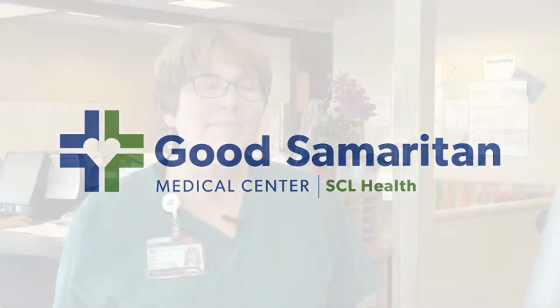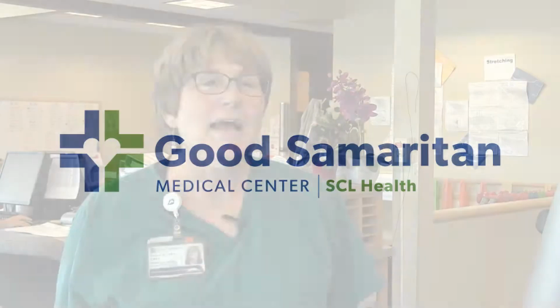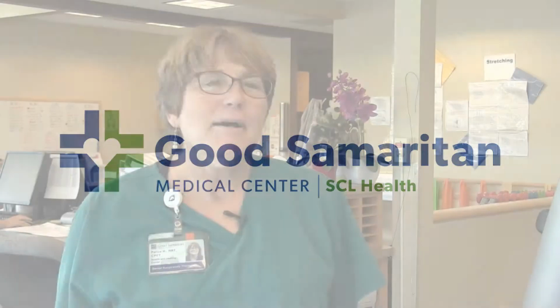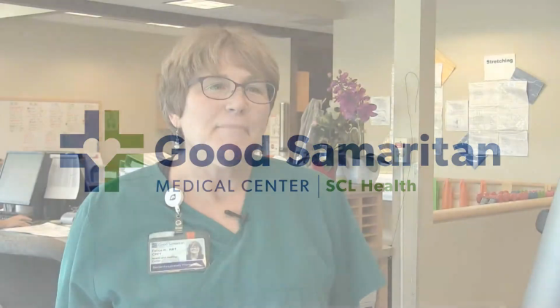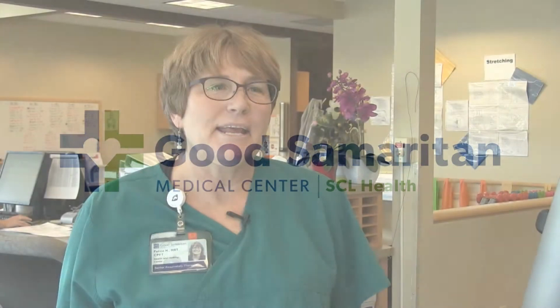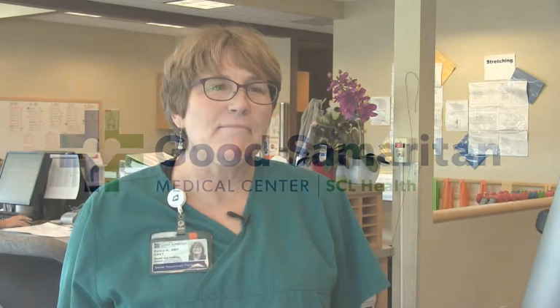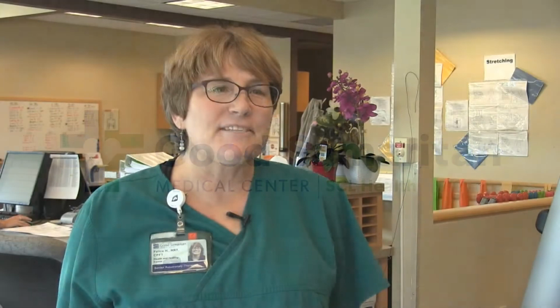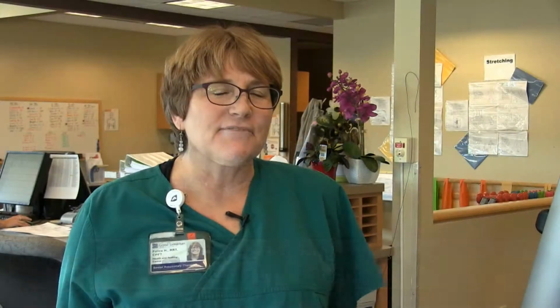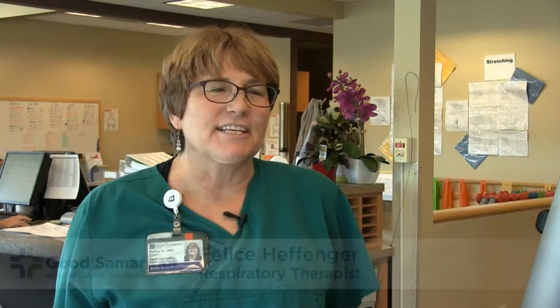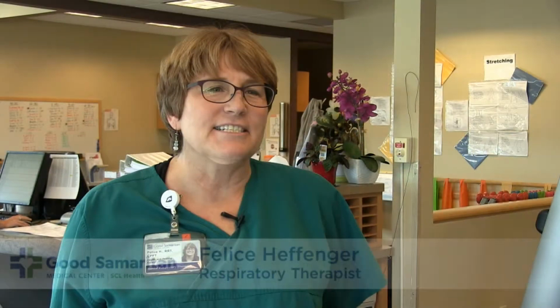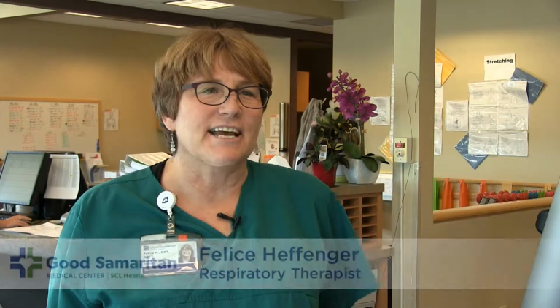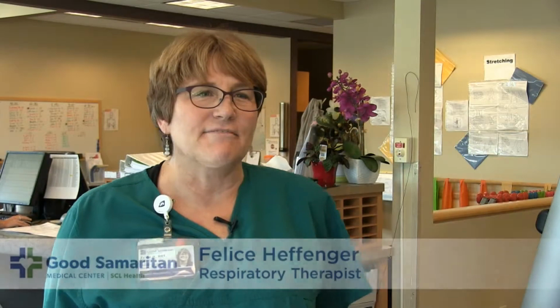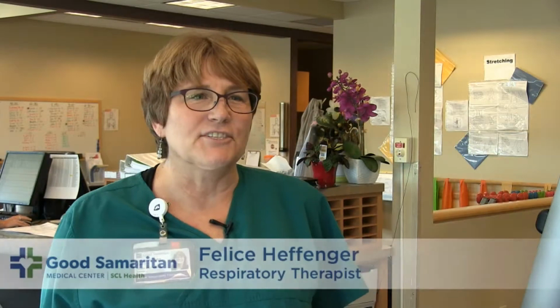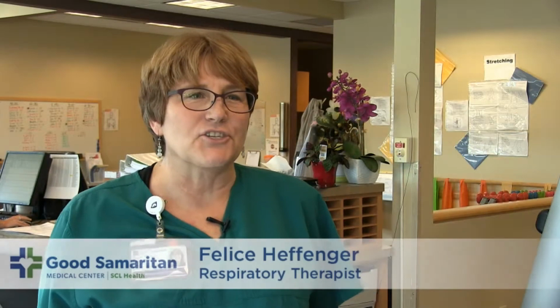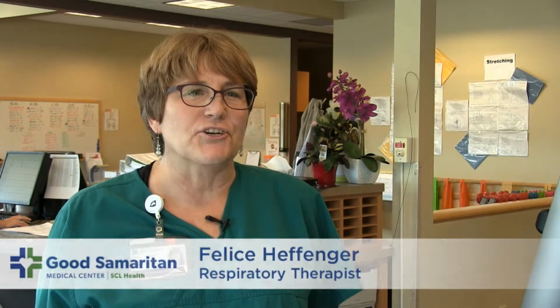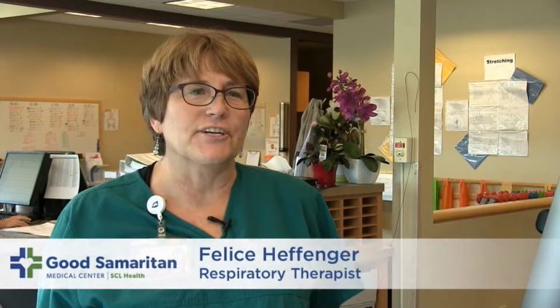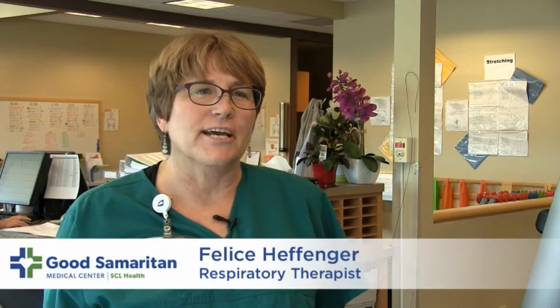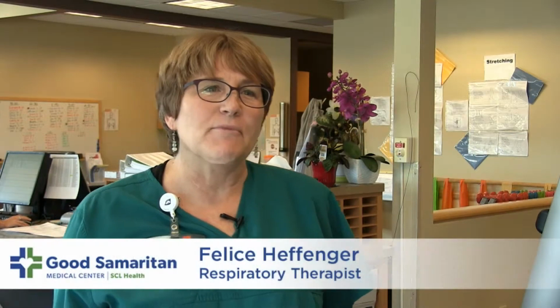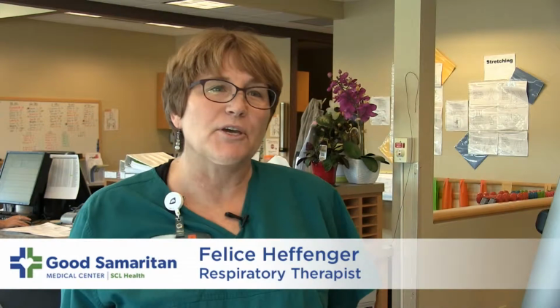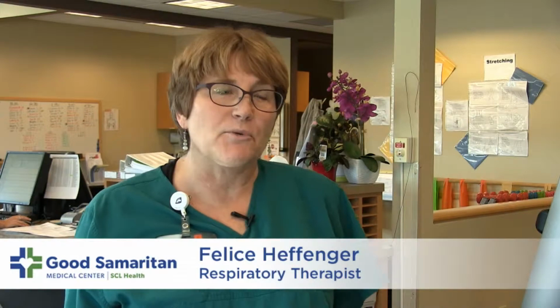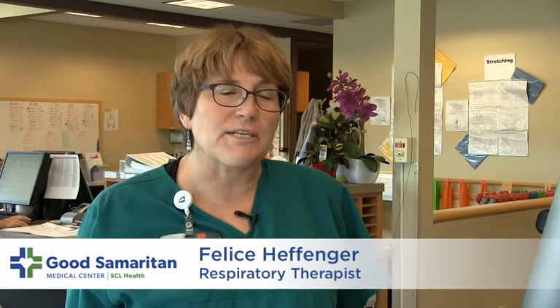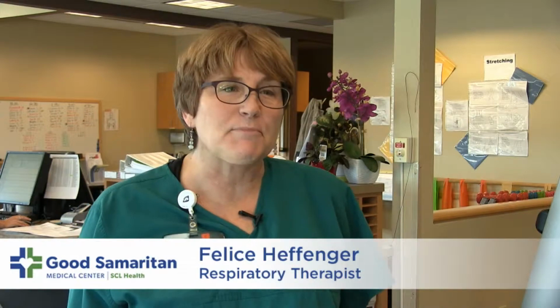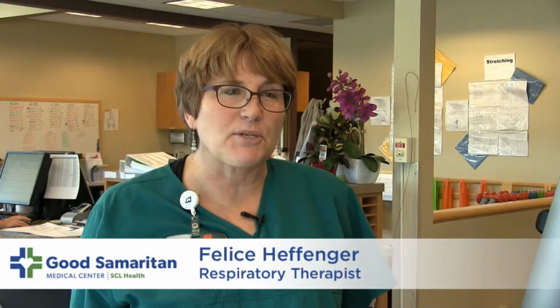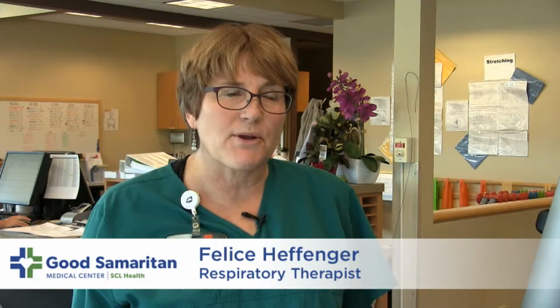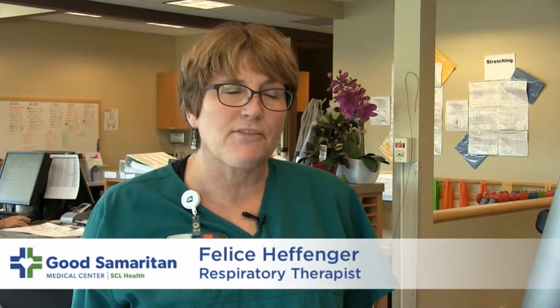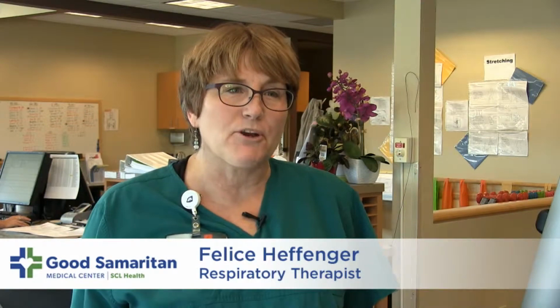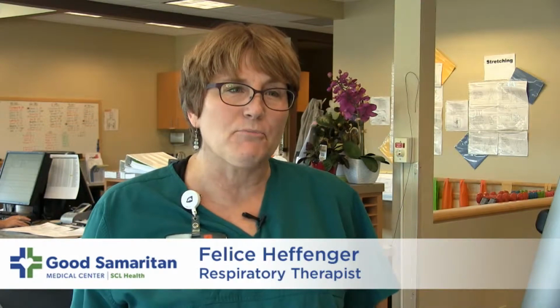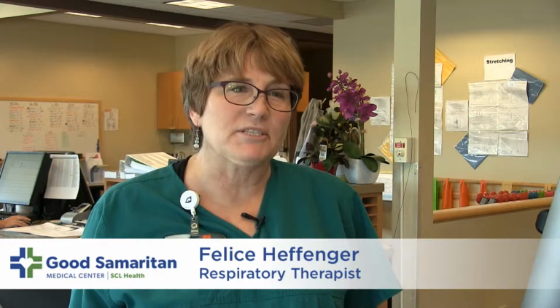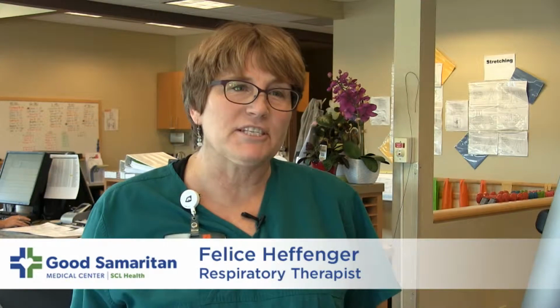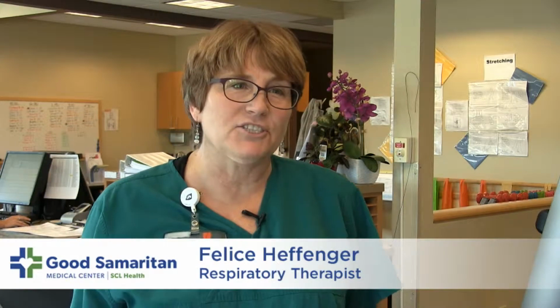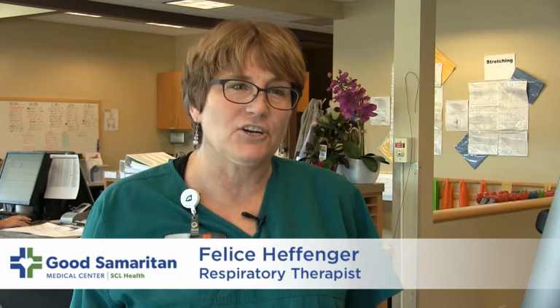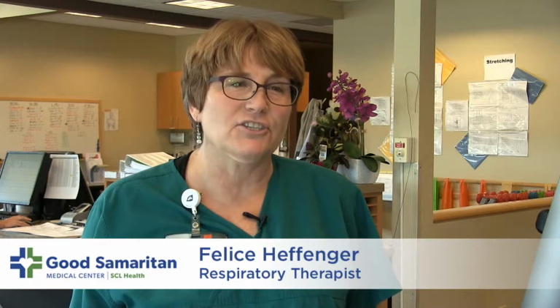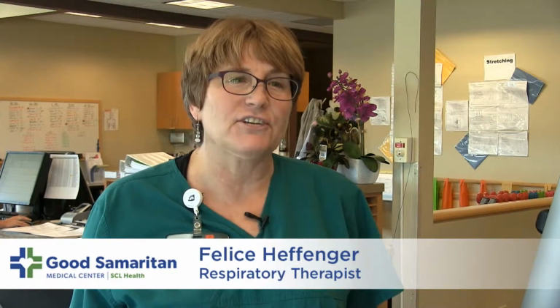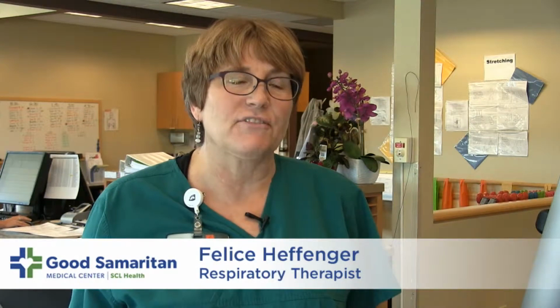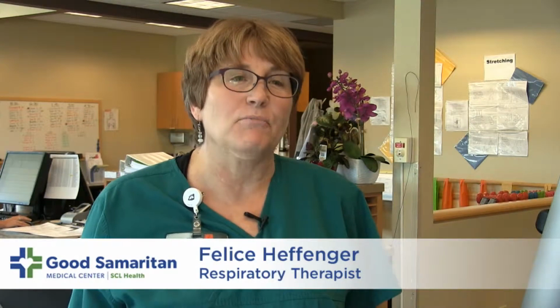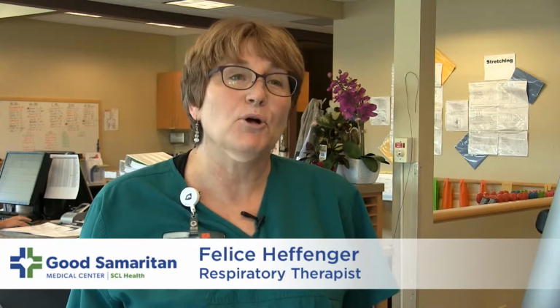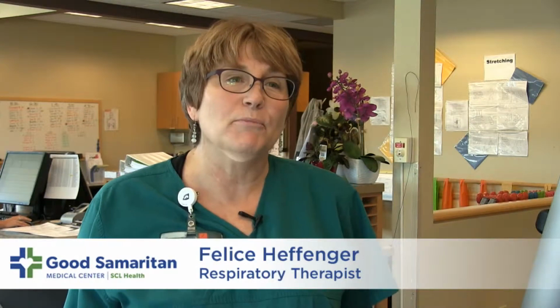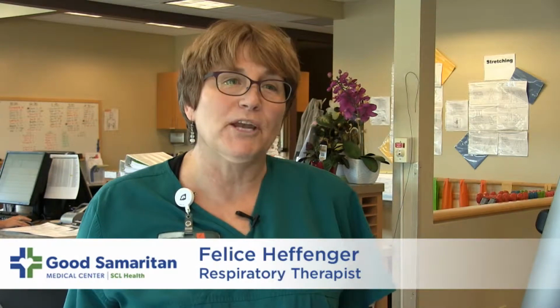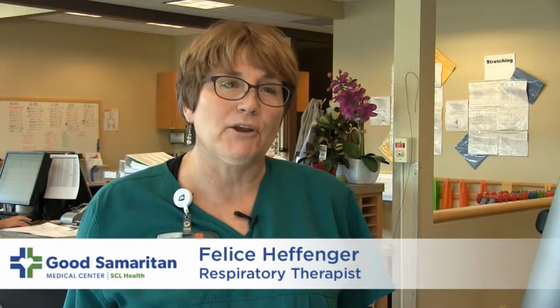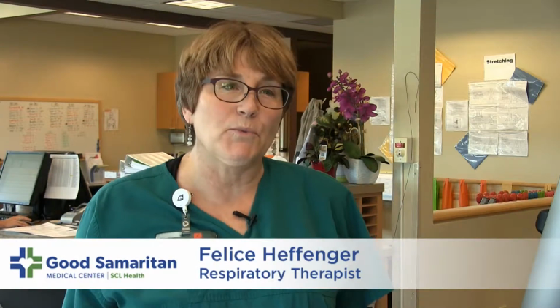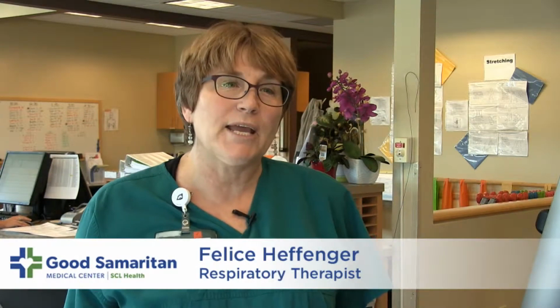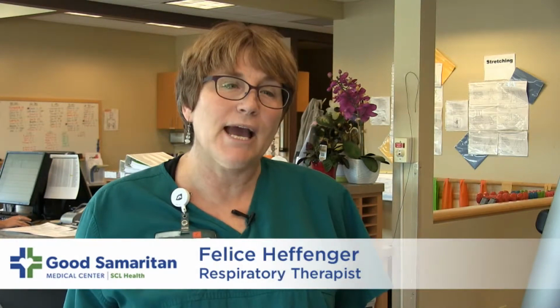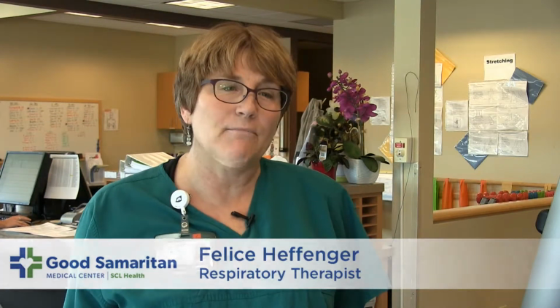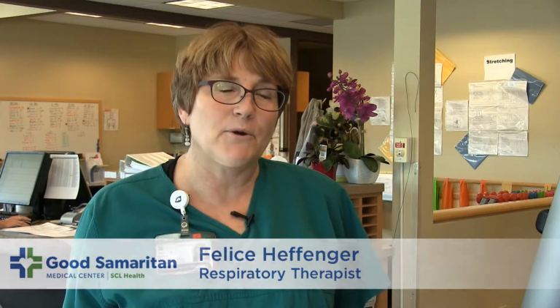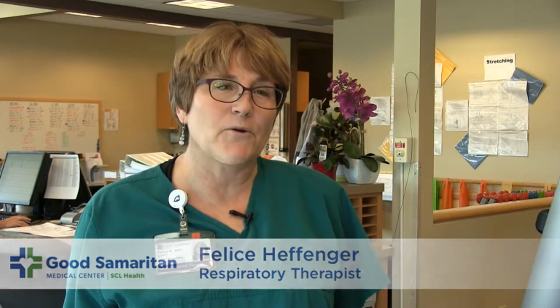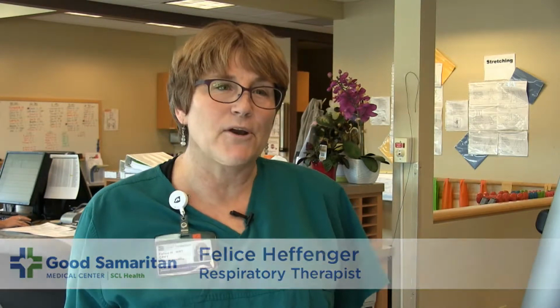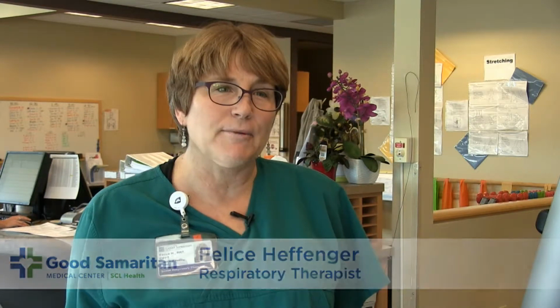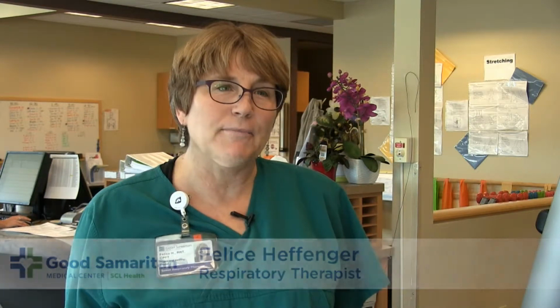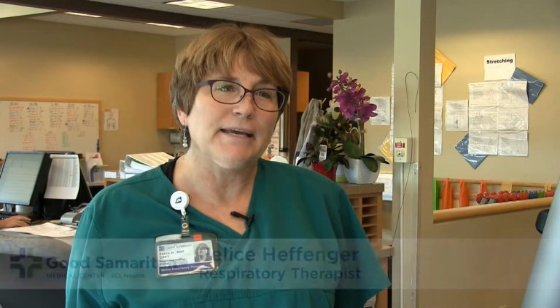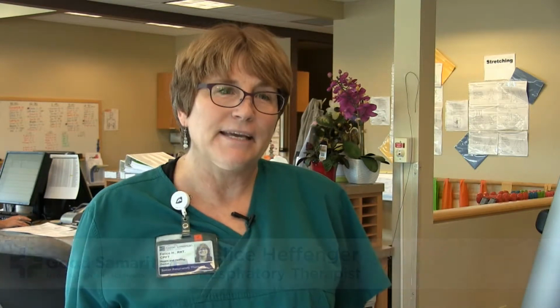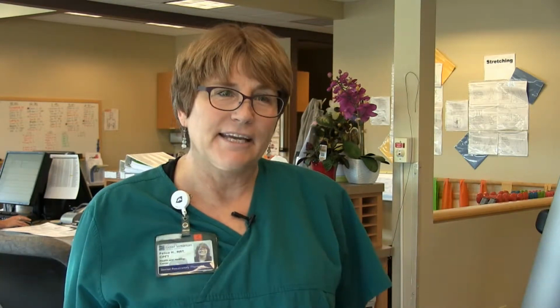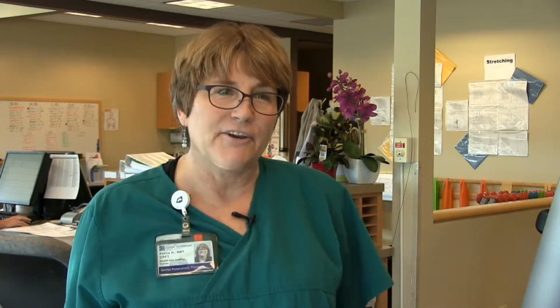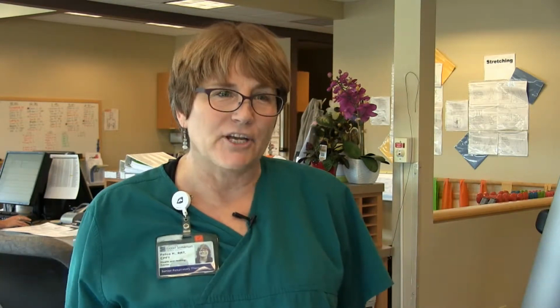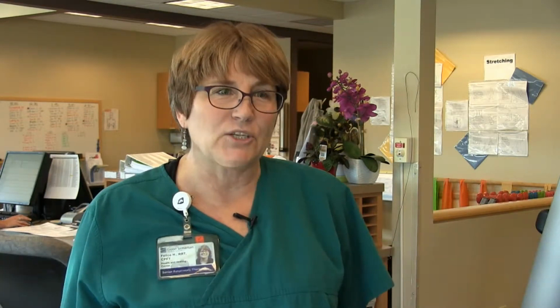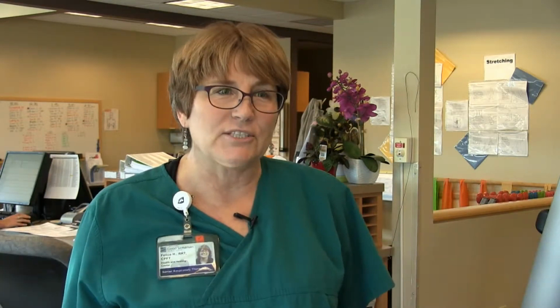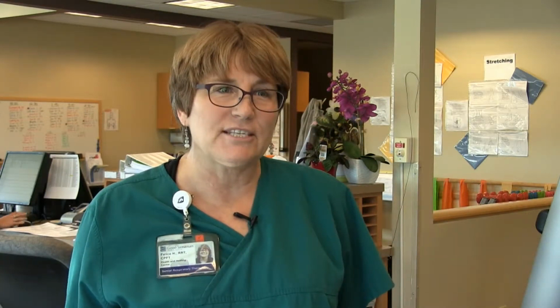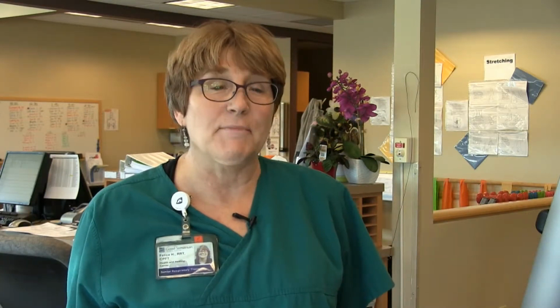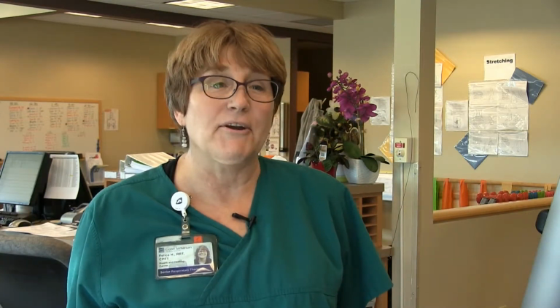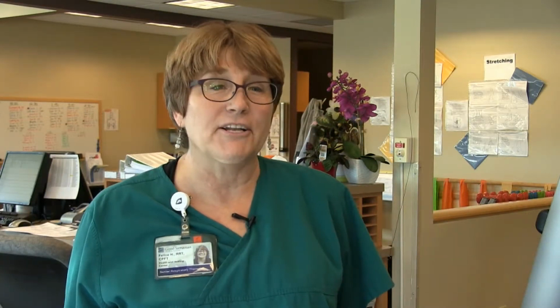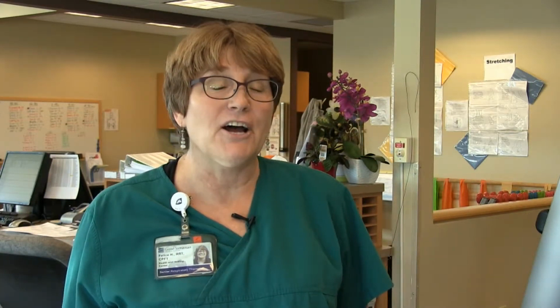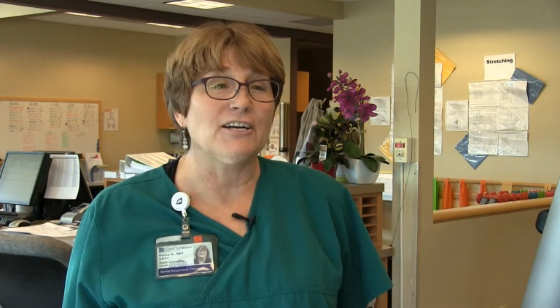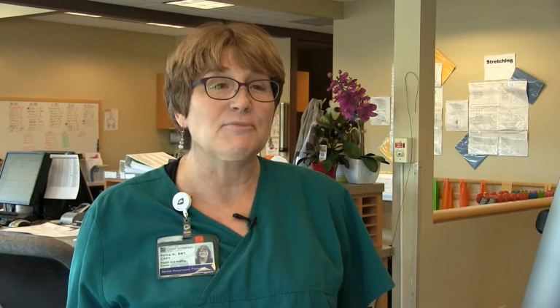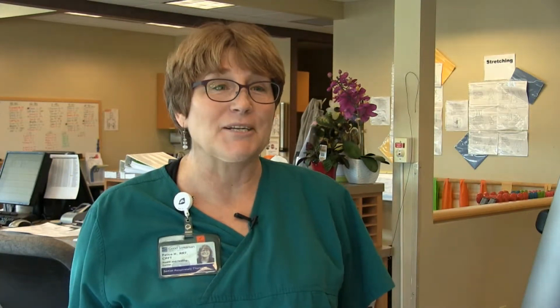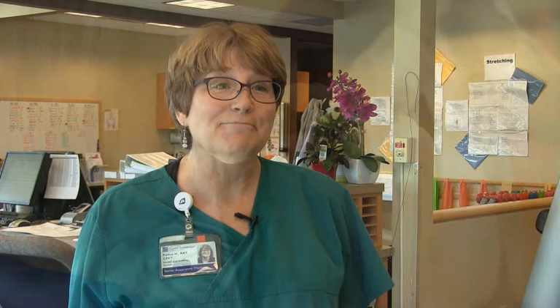My name is Felice Hefinger and I'm the respiratory therapist in charge of the pulmonary rehab program here at Good Samaritan Hospital.